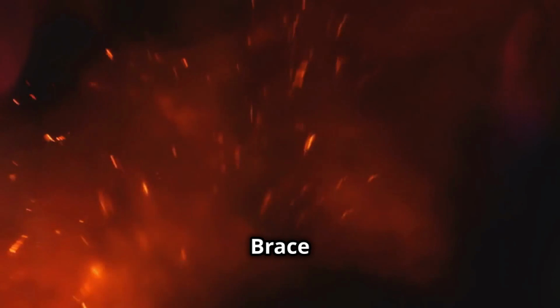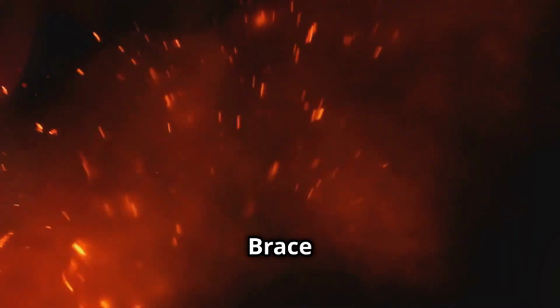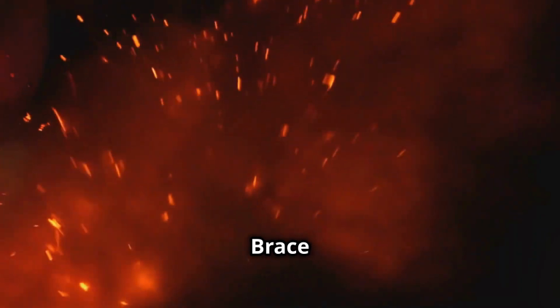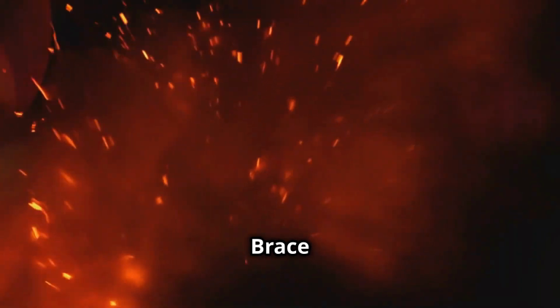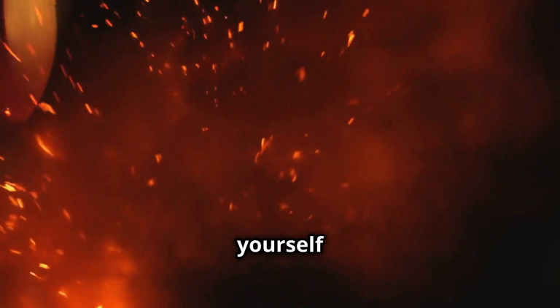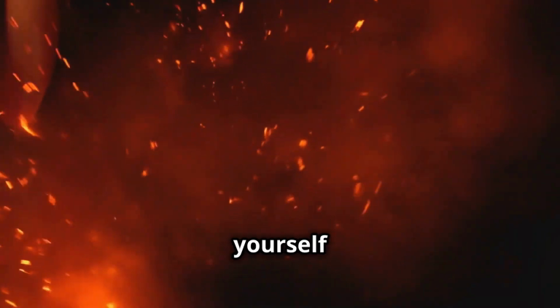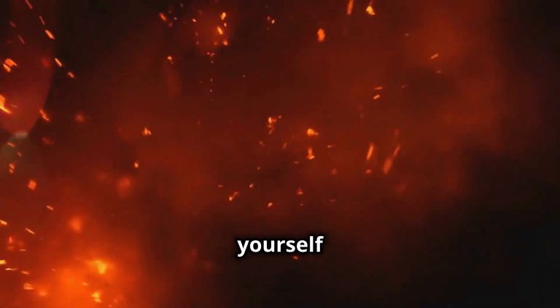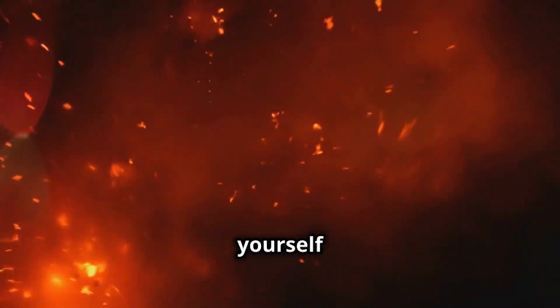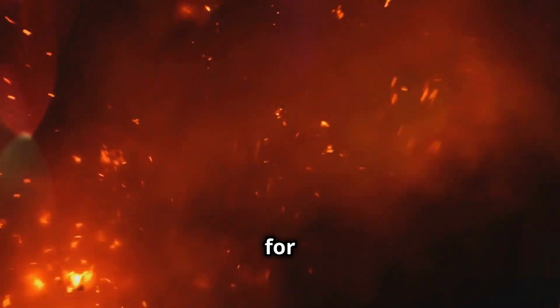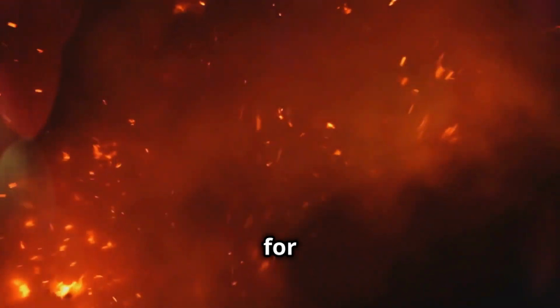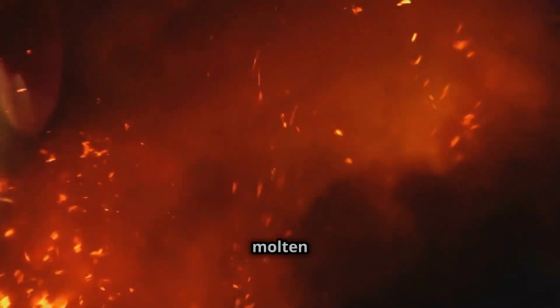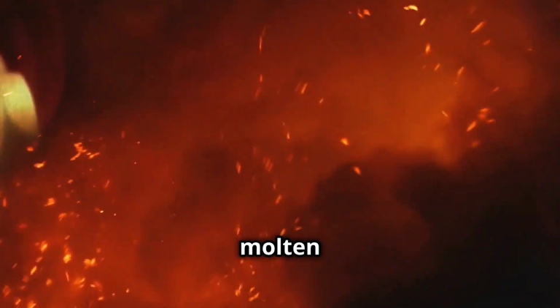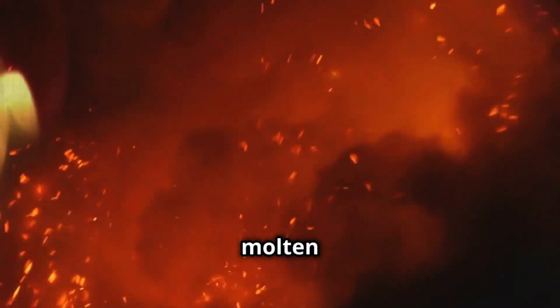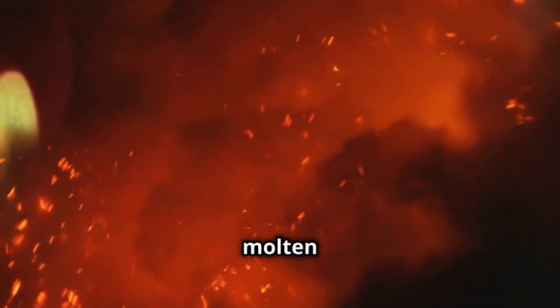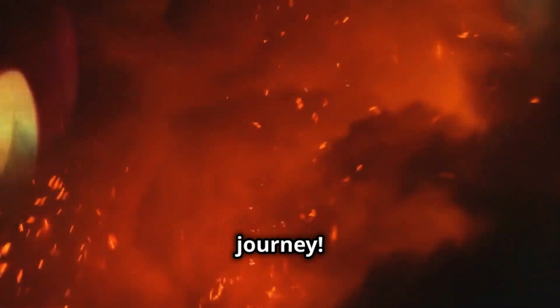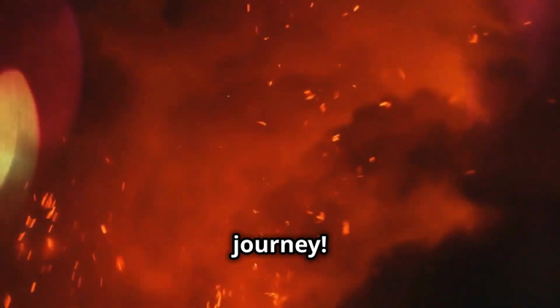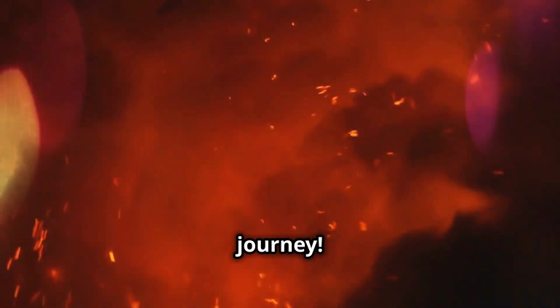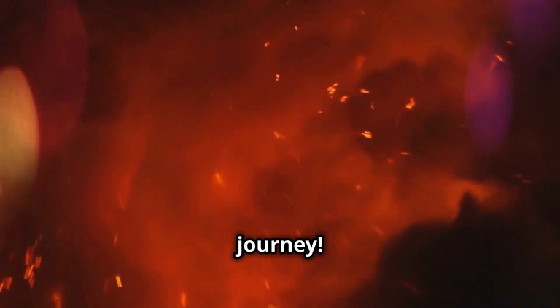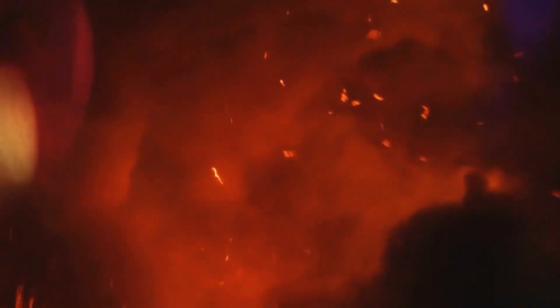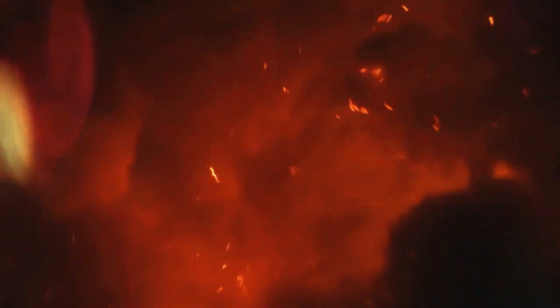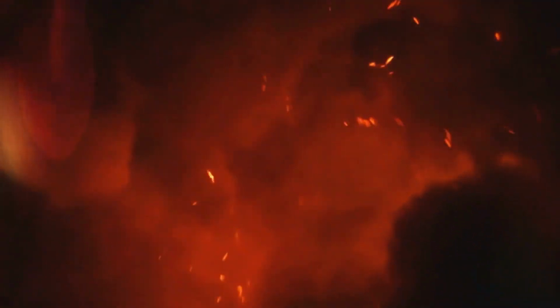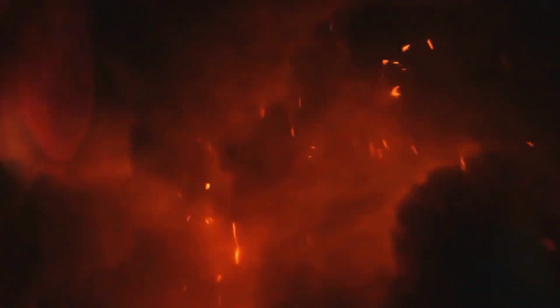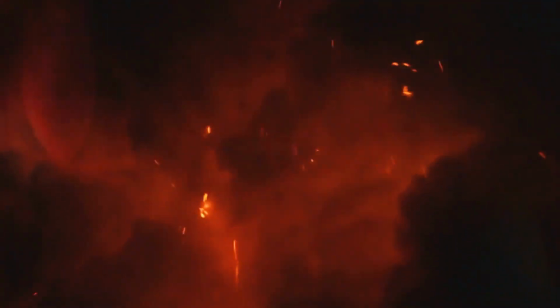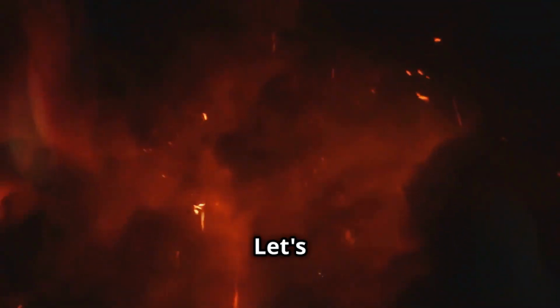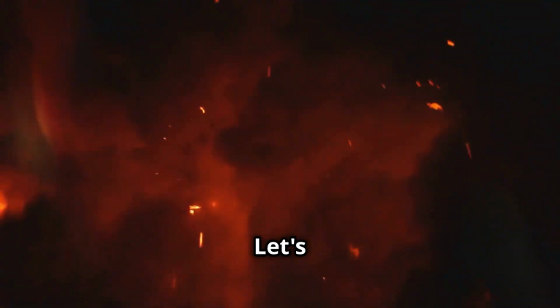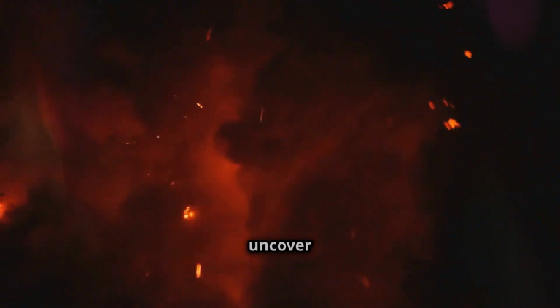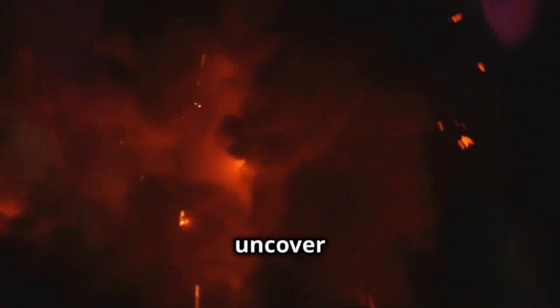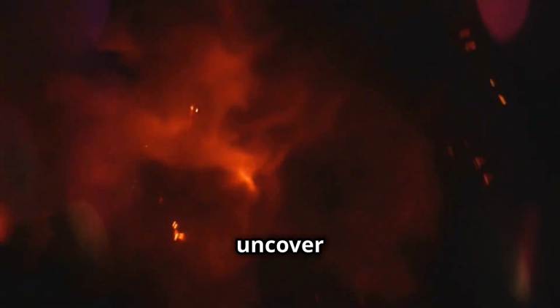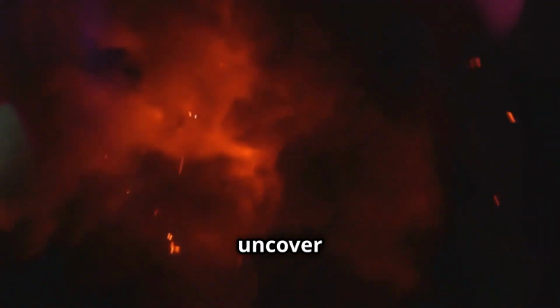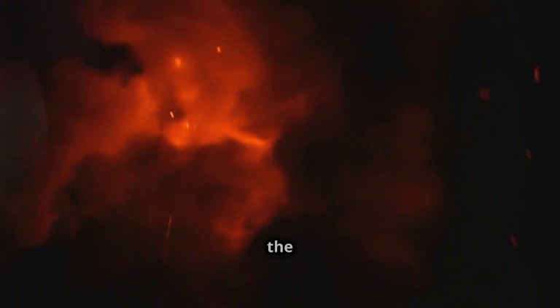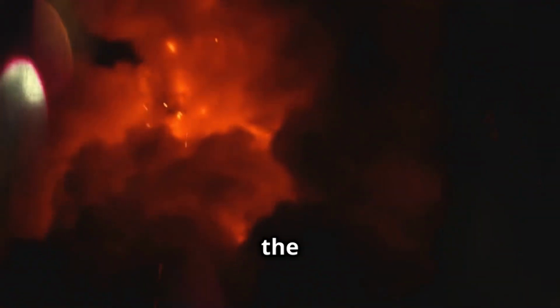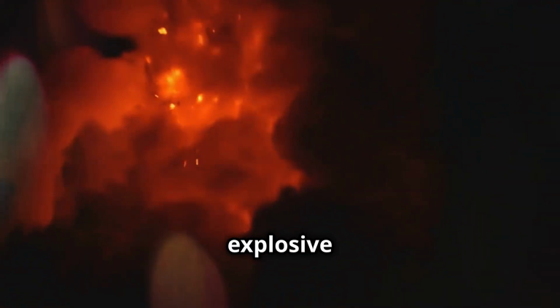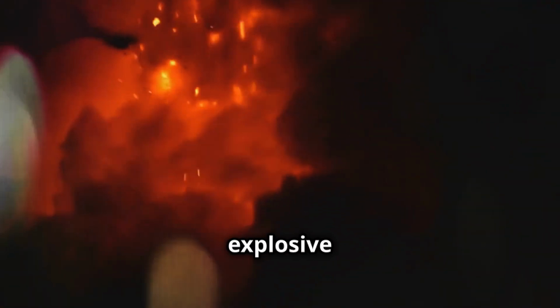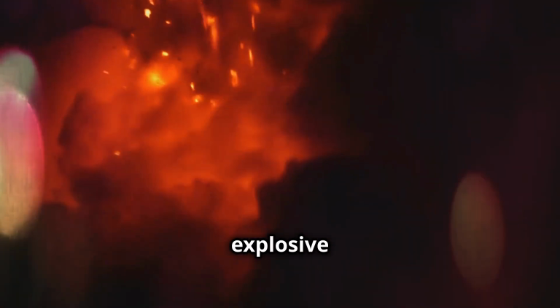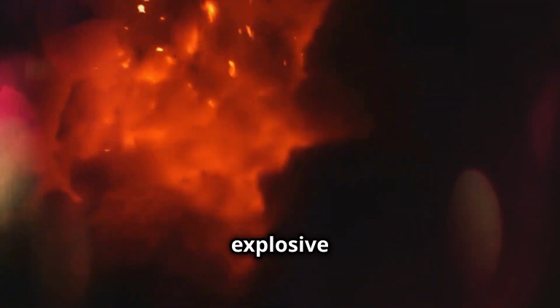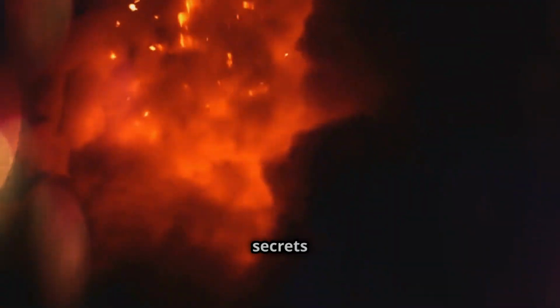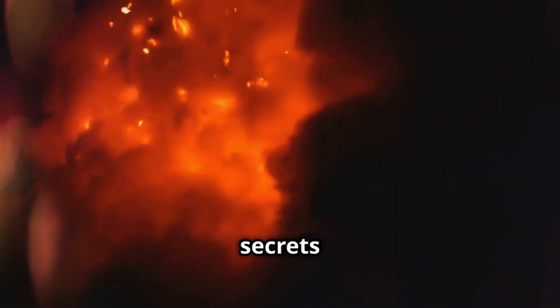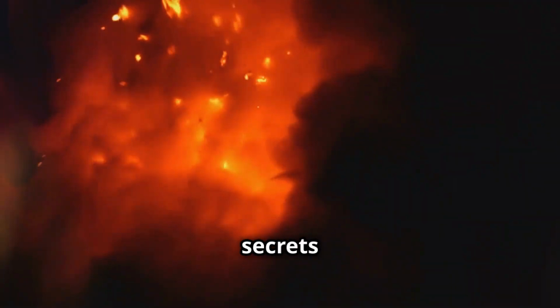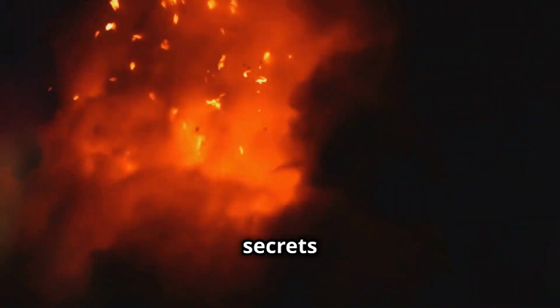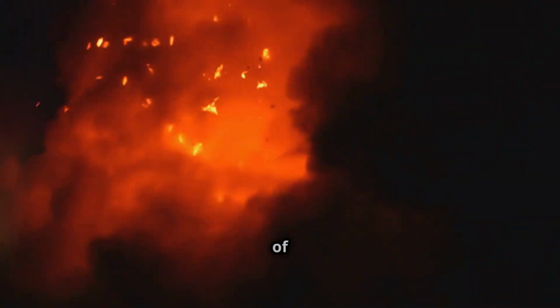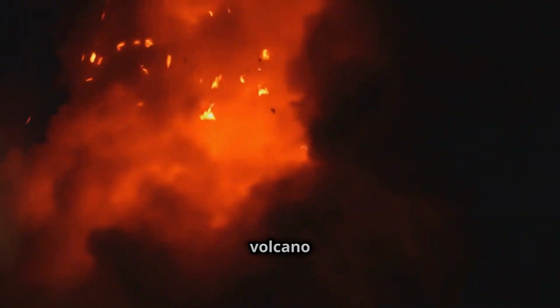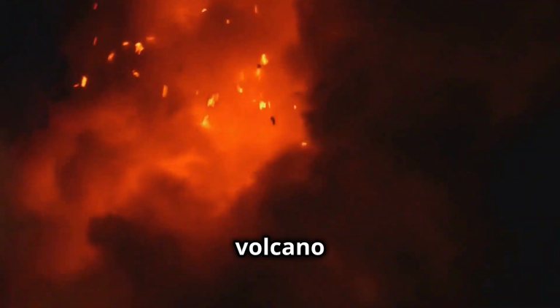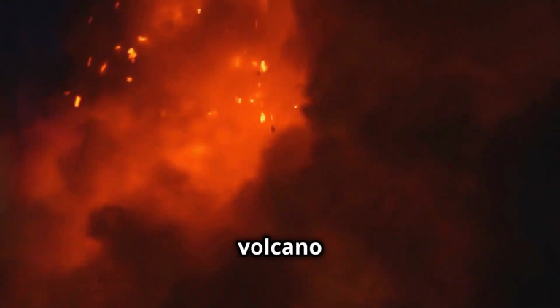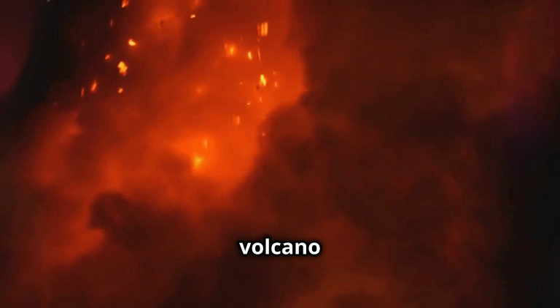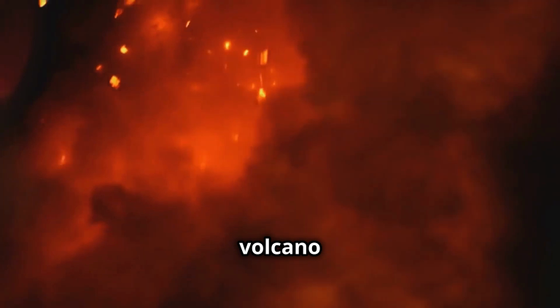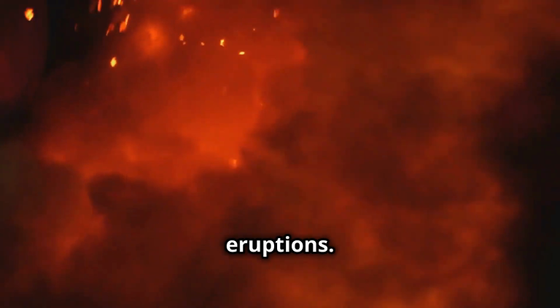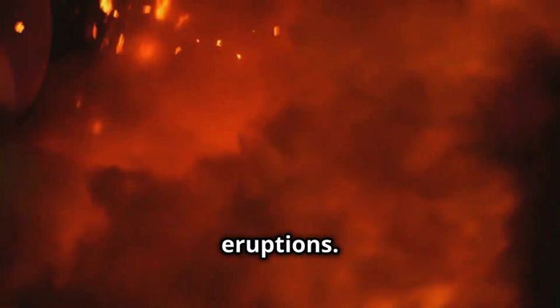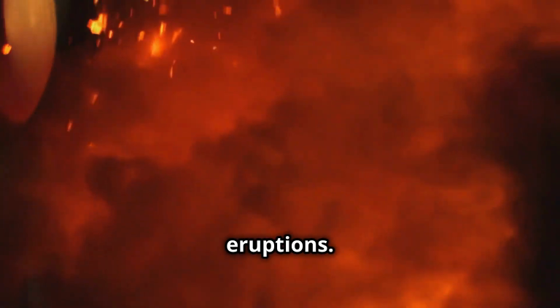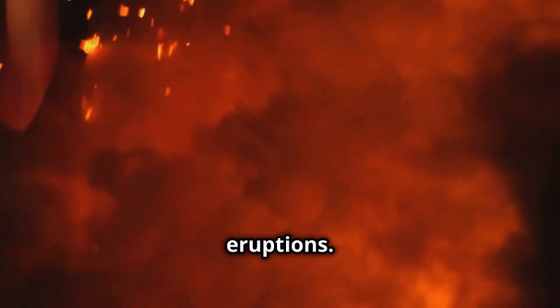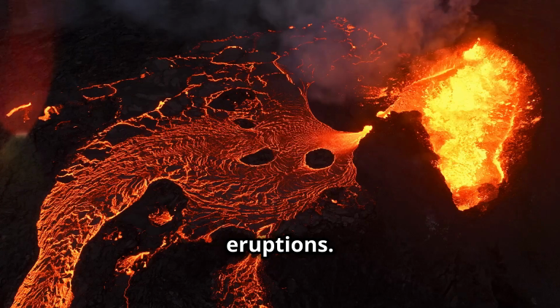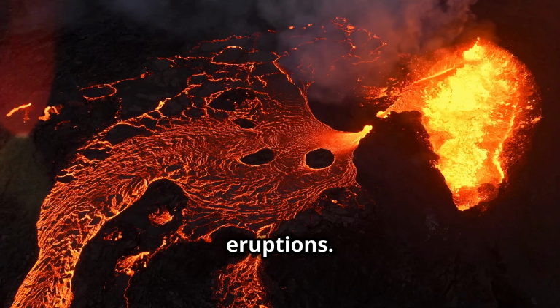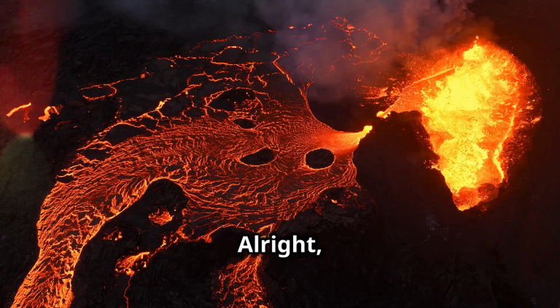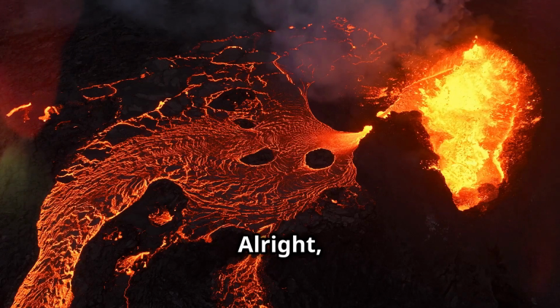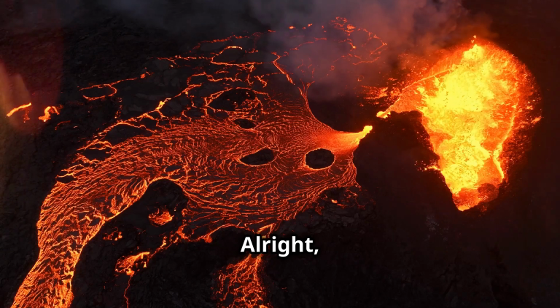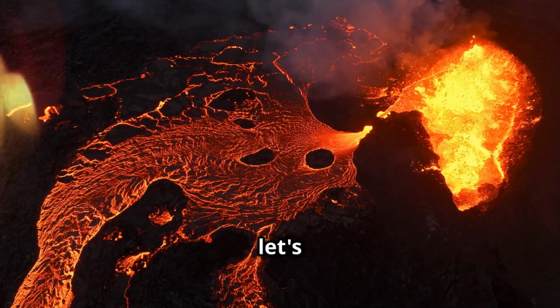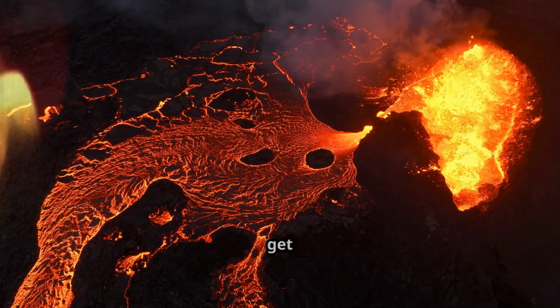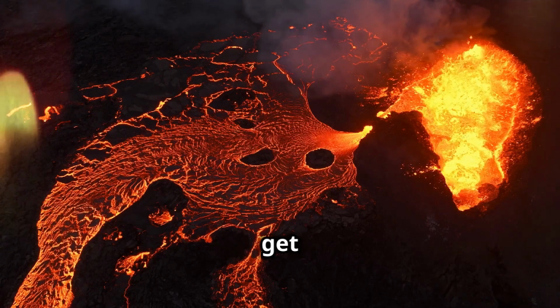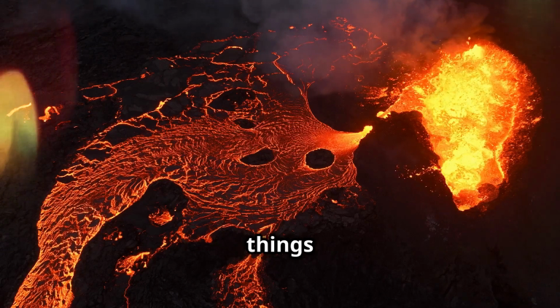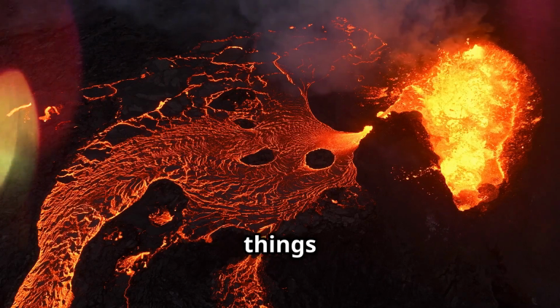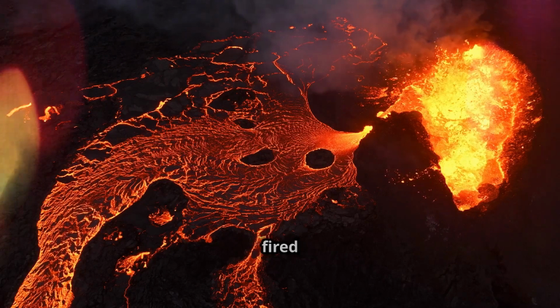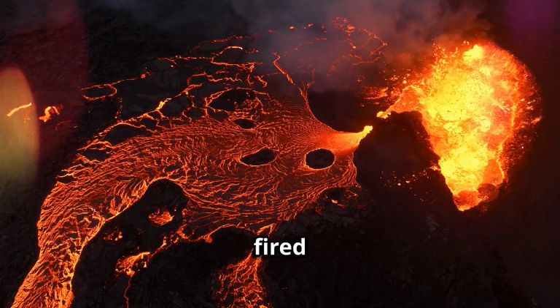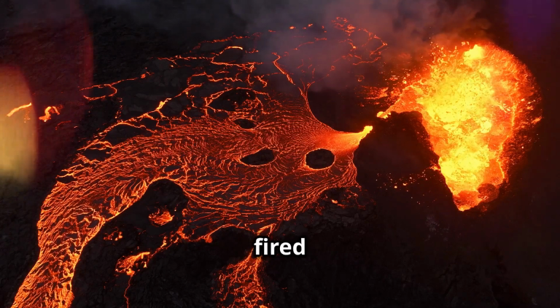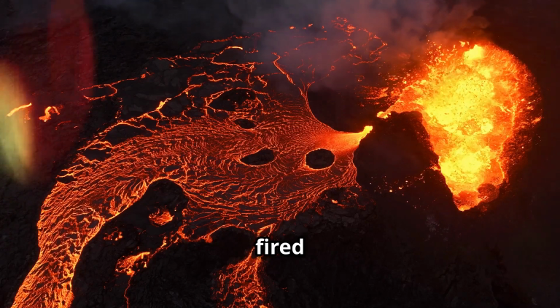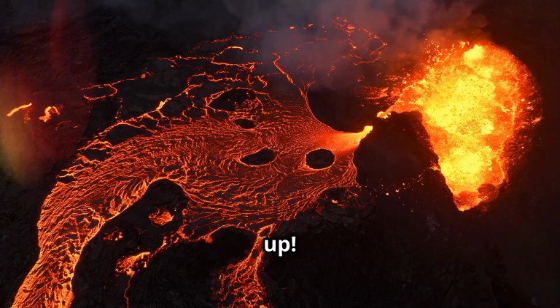Brace yourself for a molten journey. Let's uncover the explosive secrets of volcano eruptions. All right, let's get things fired up.